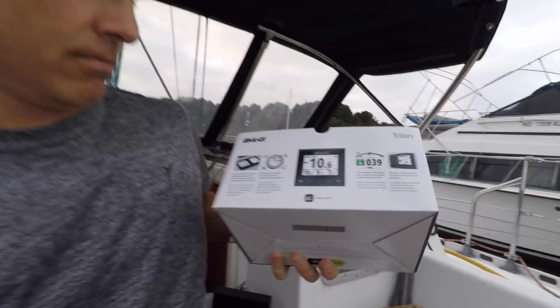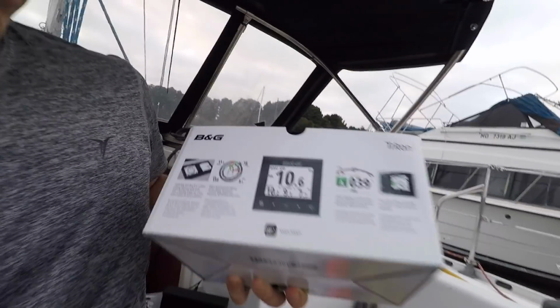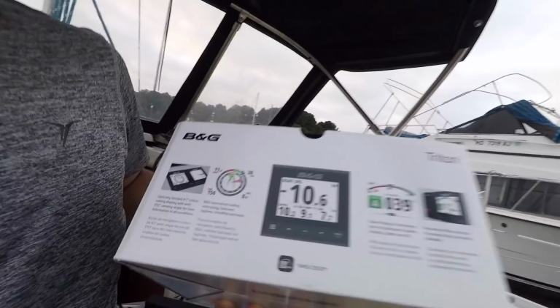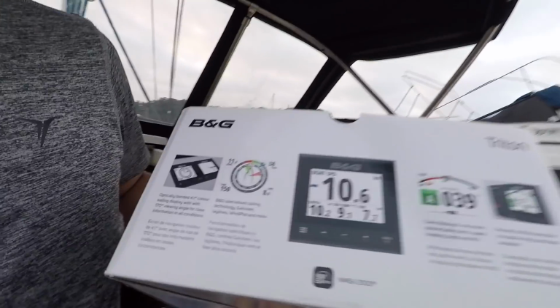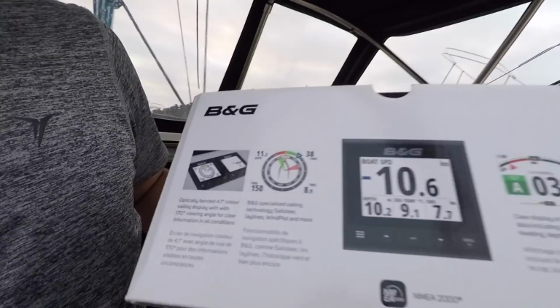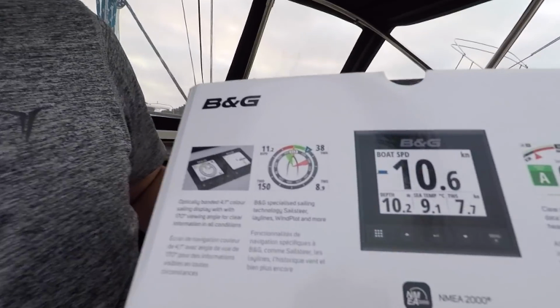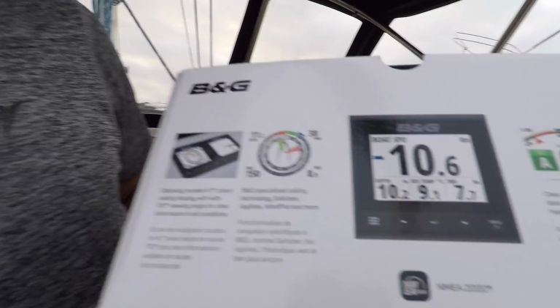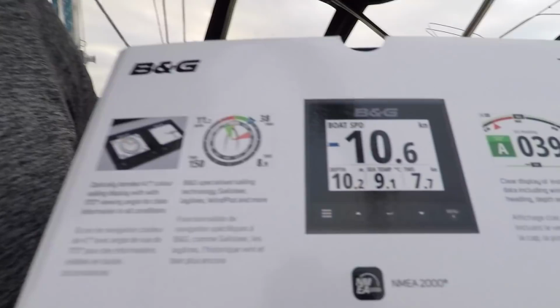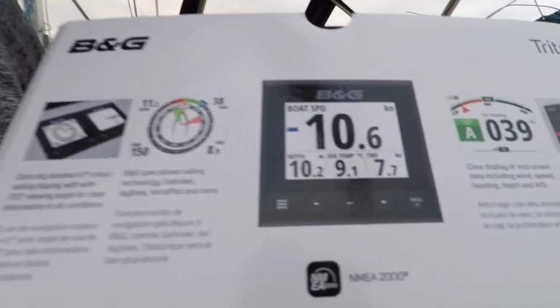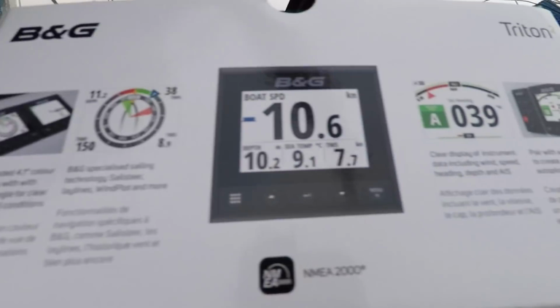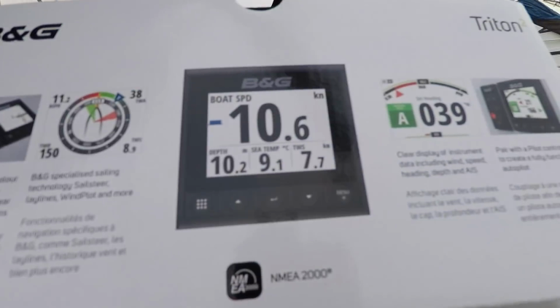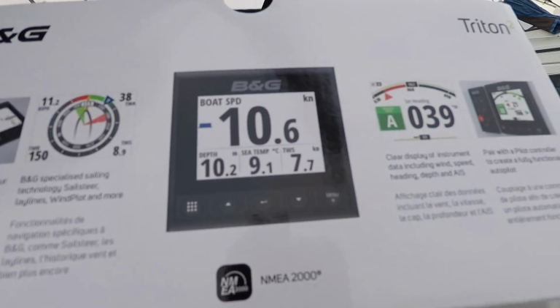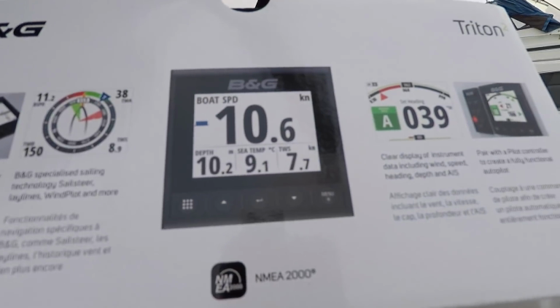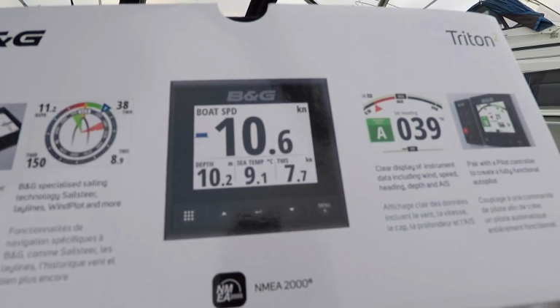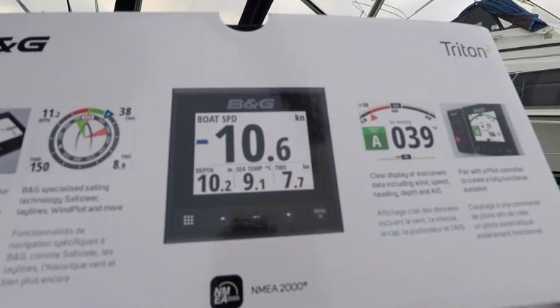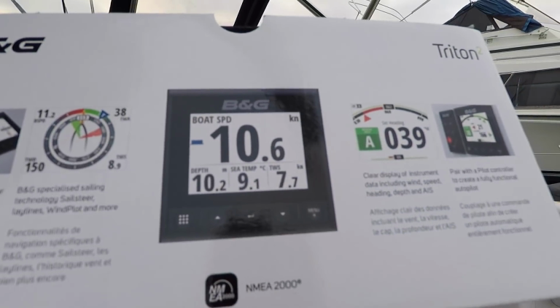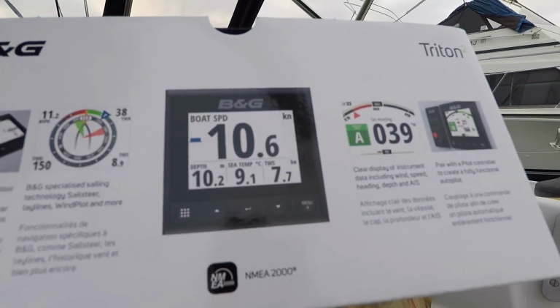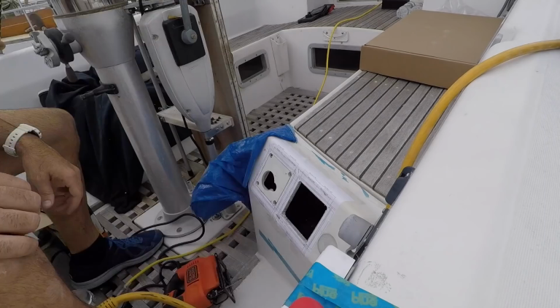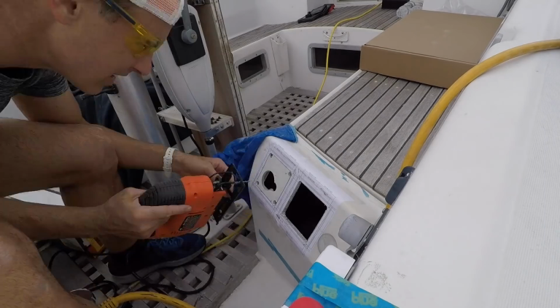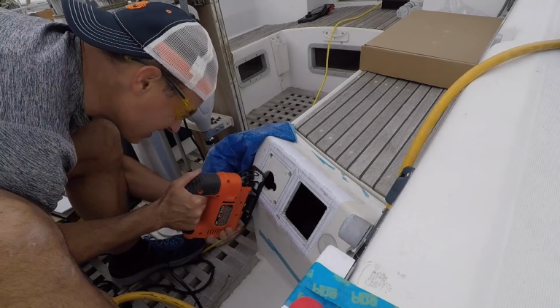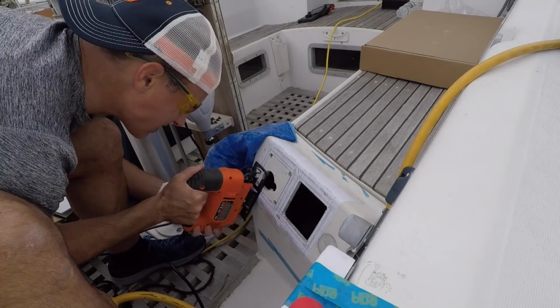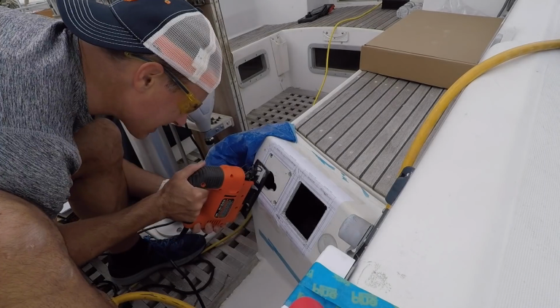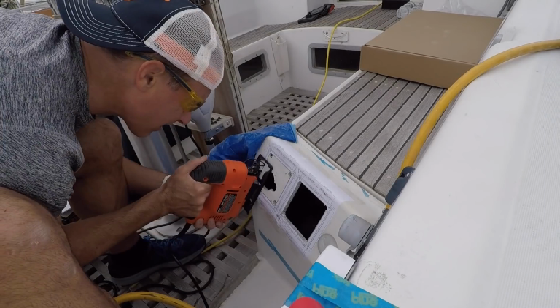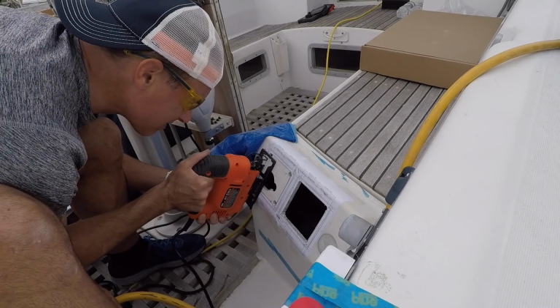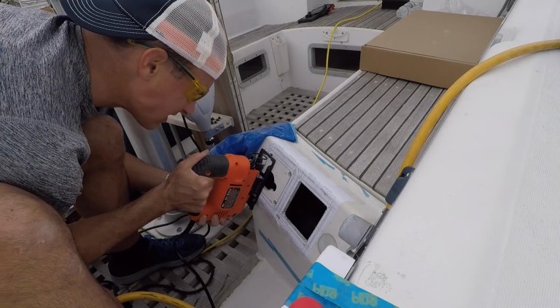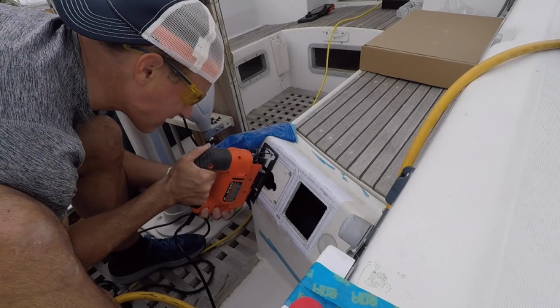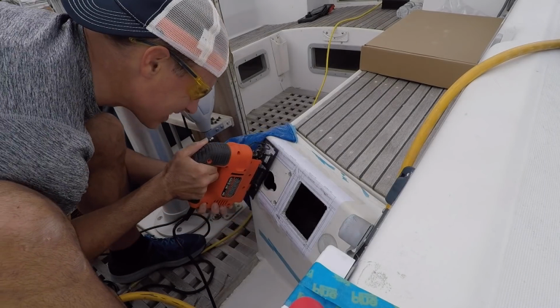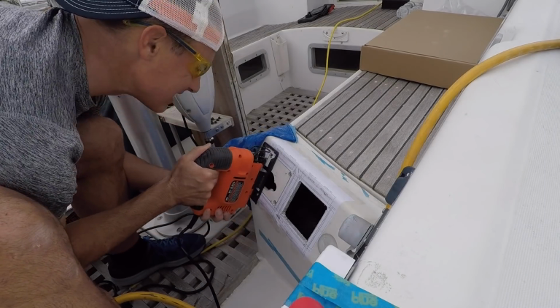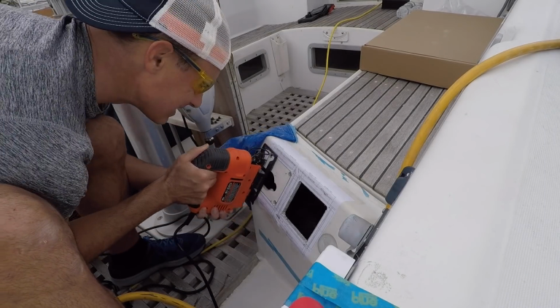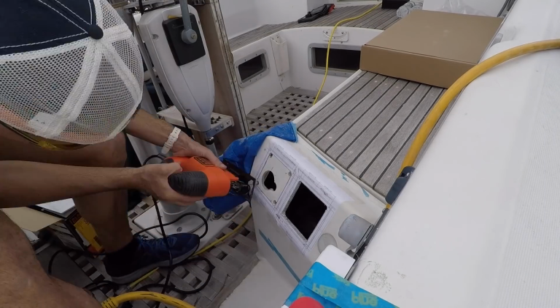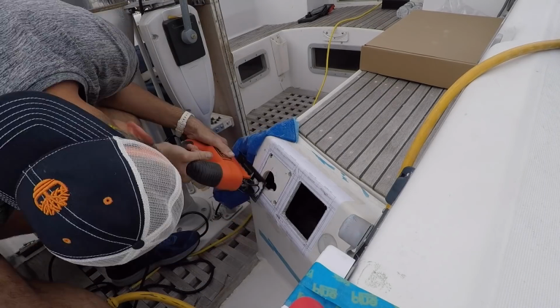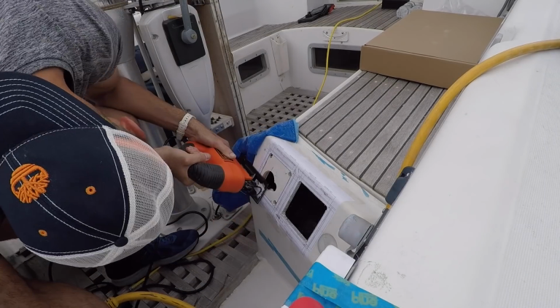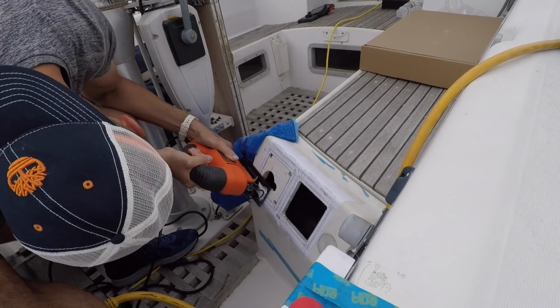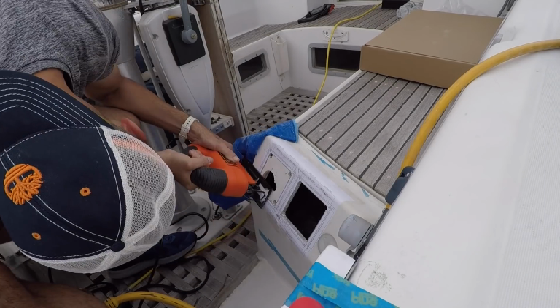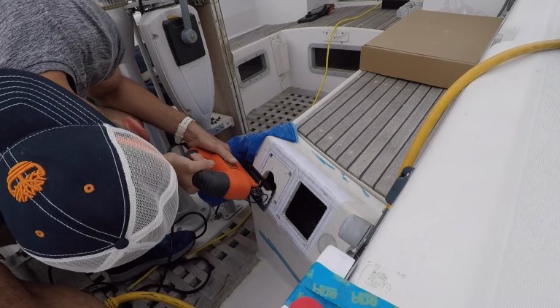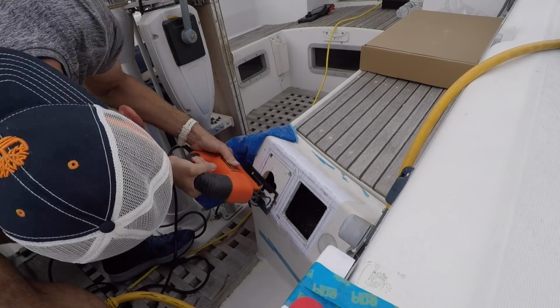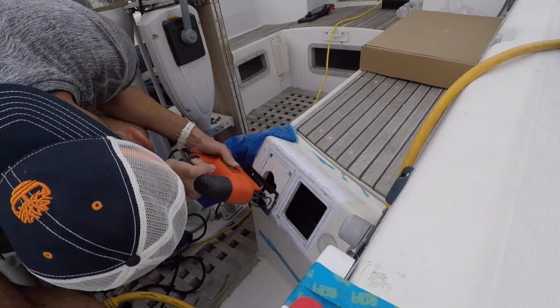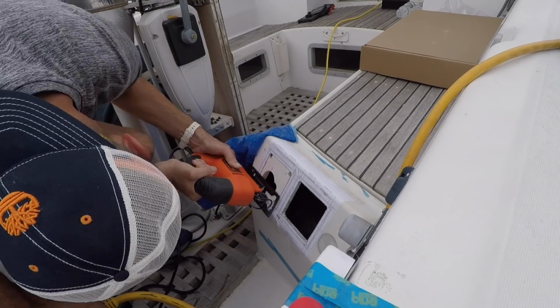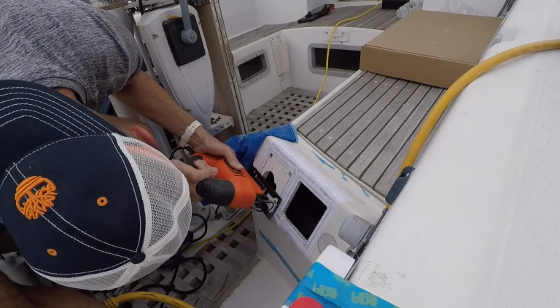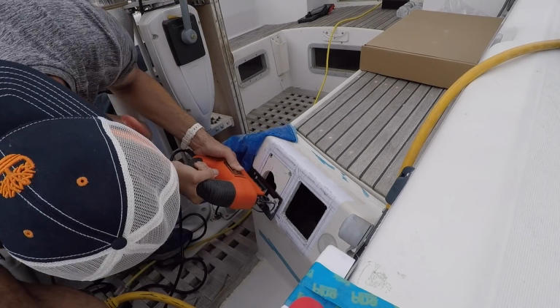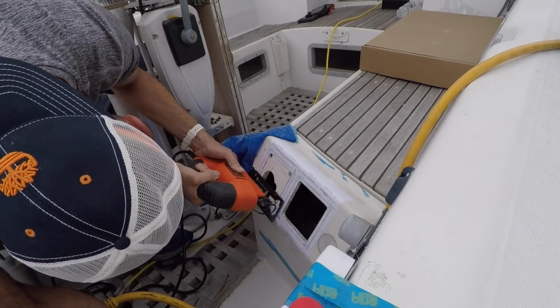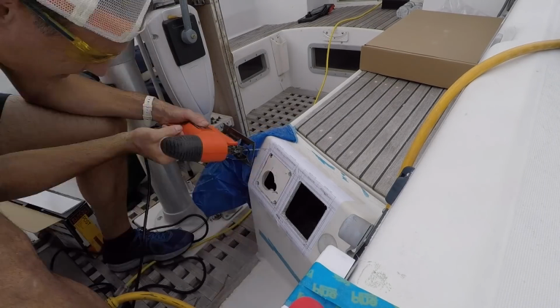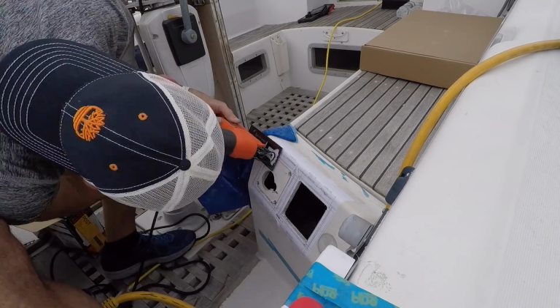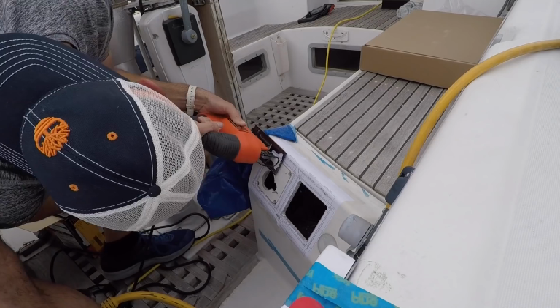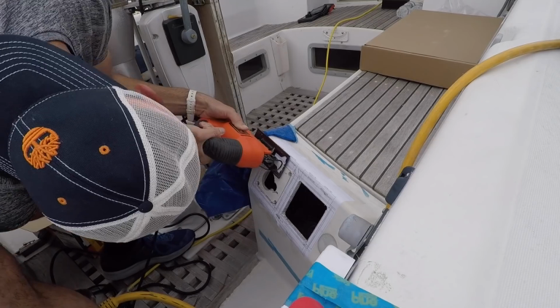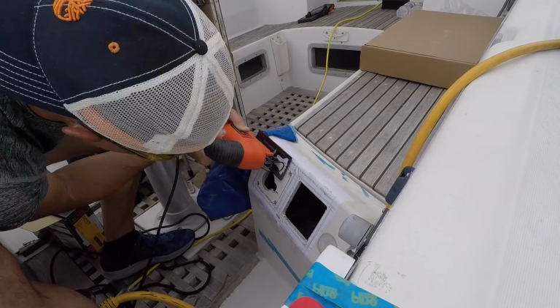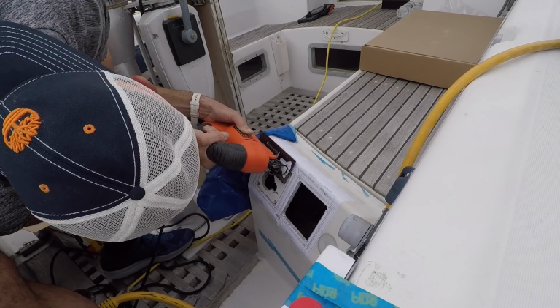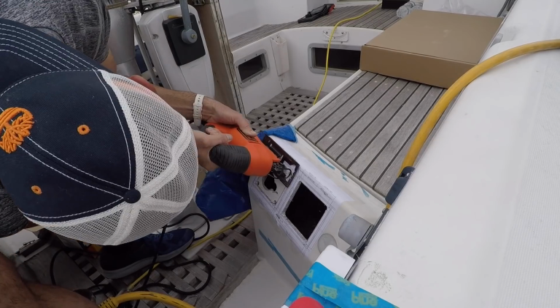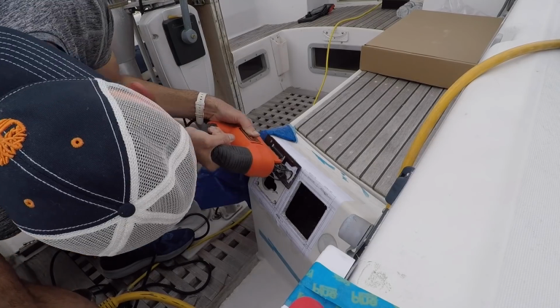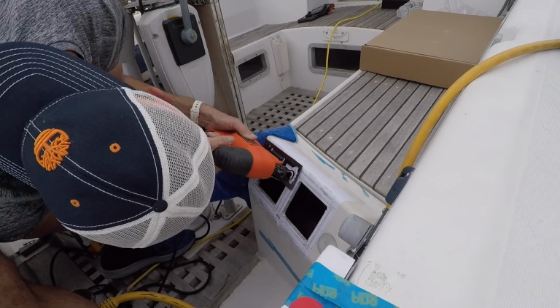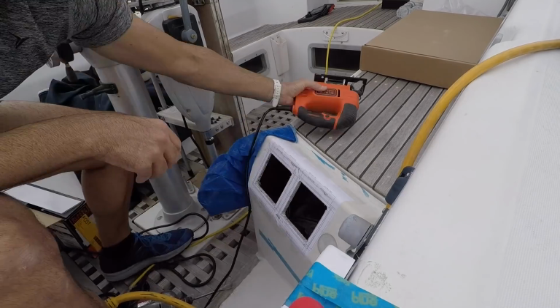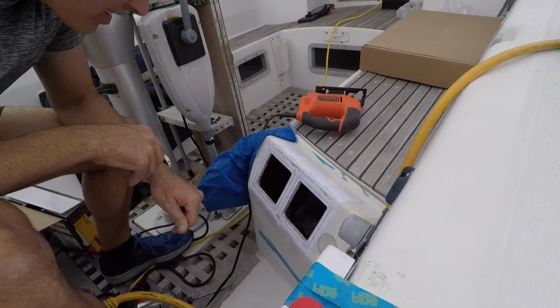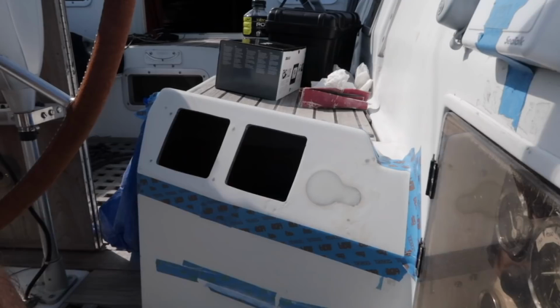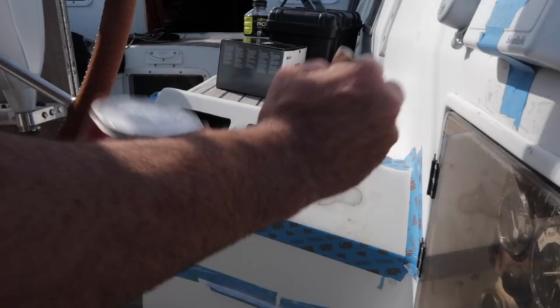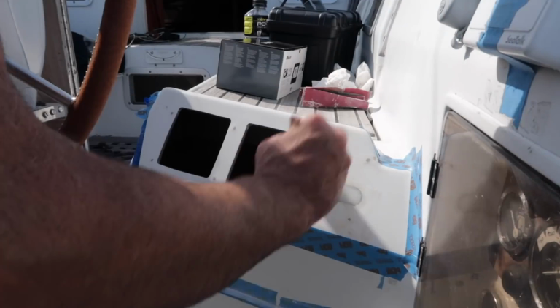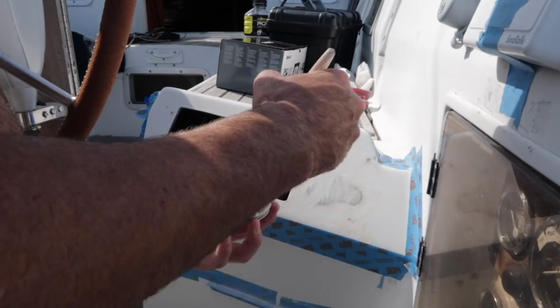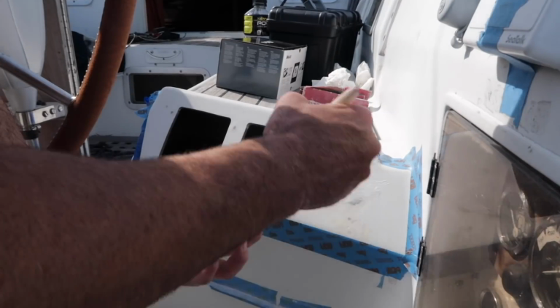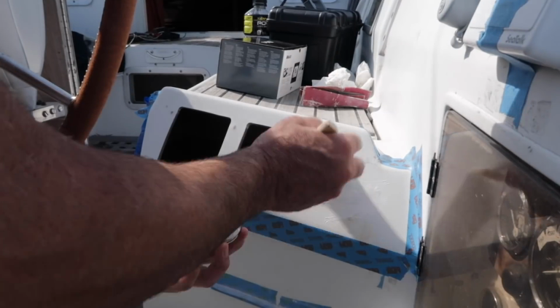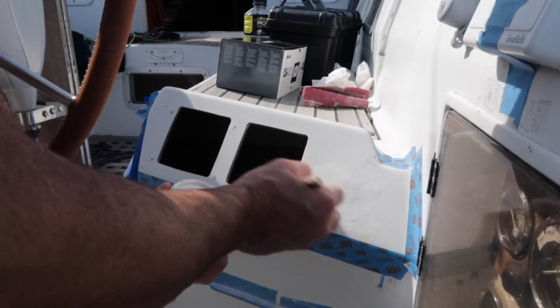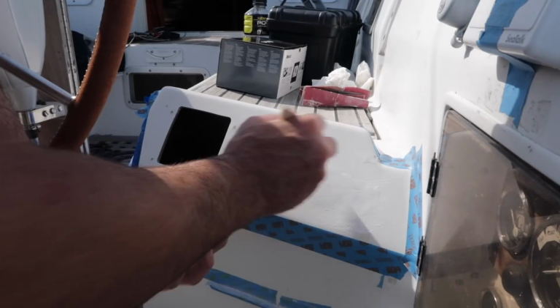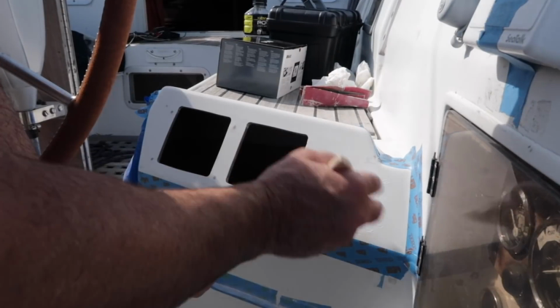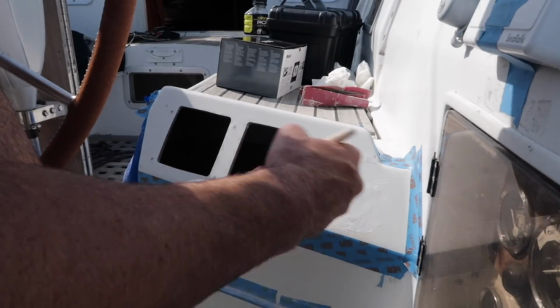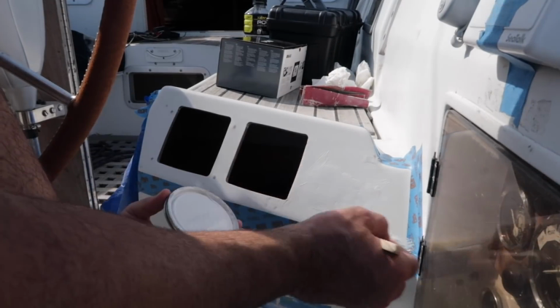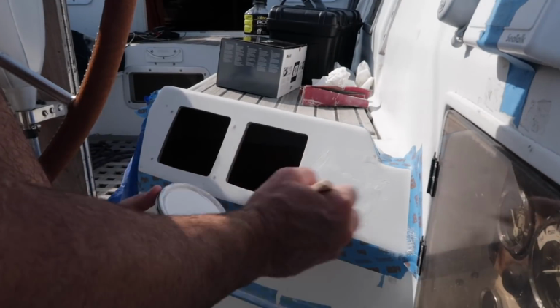Last episode, I prepared to install the new instrument screens by sawing new holes and painting the console area in the cockpit.